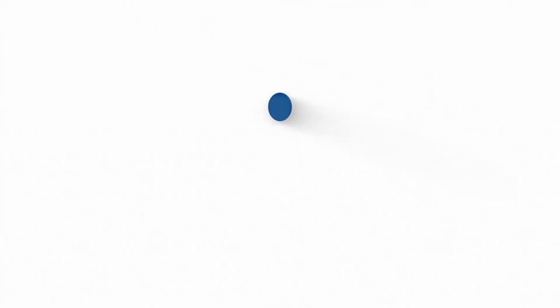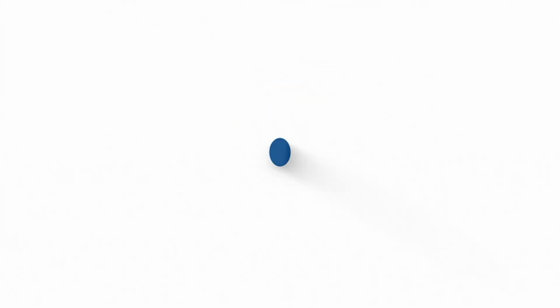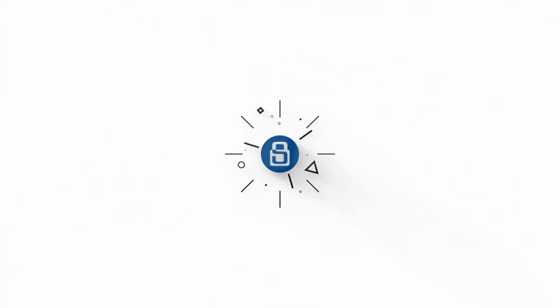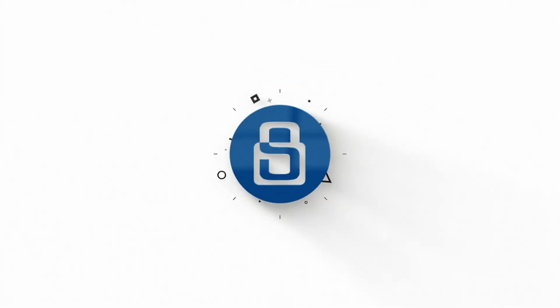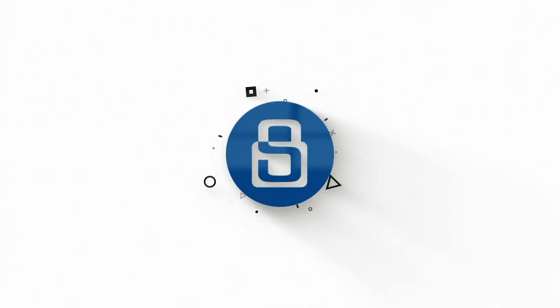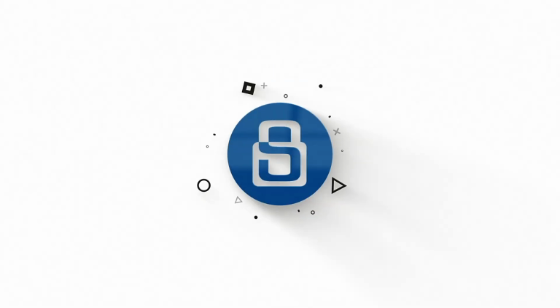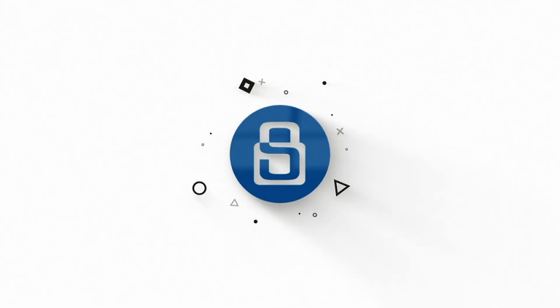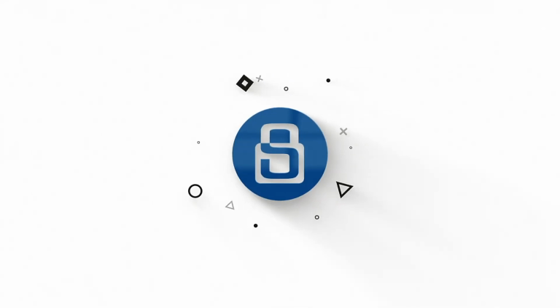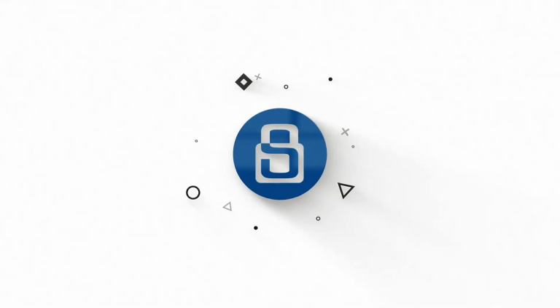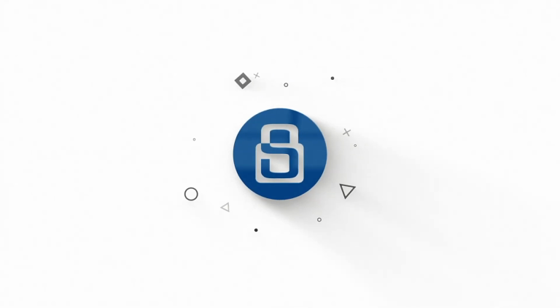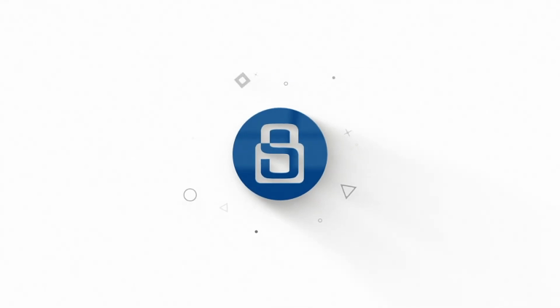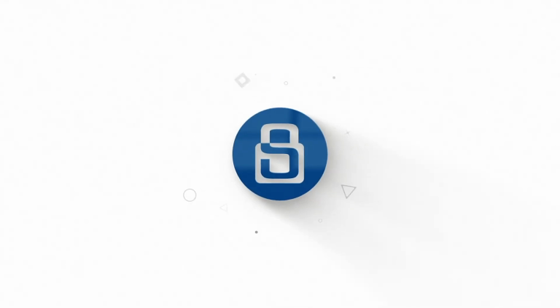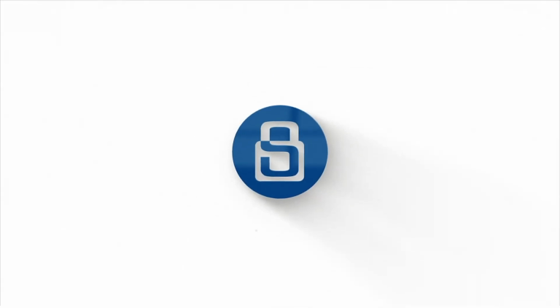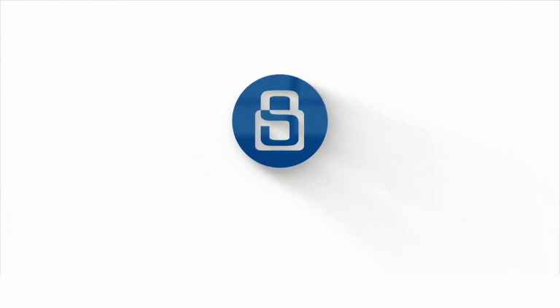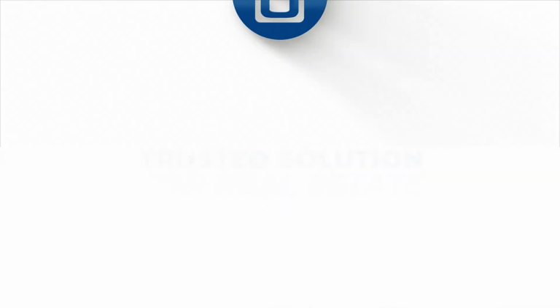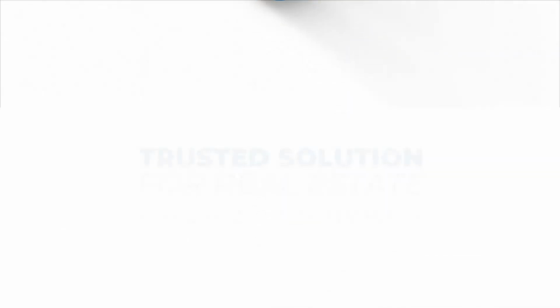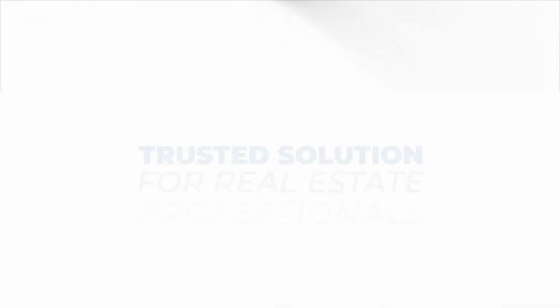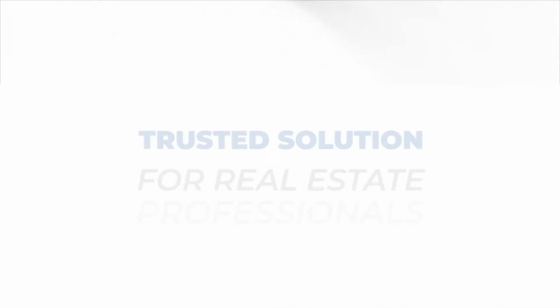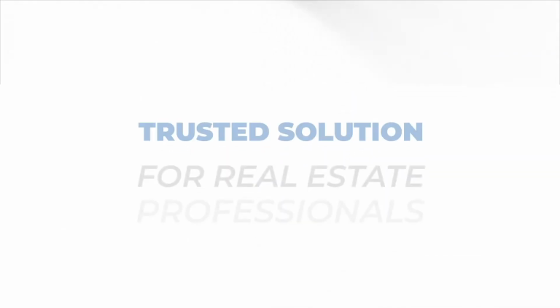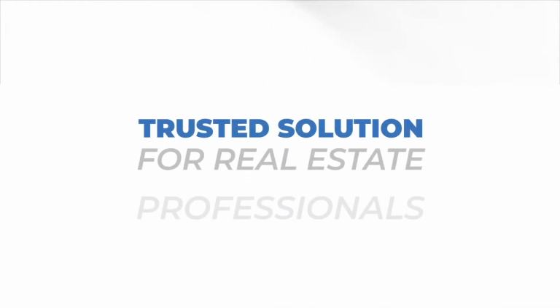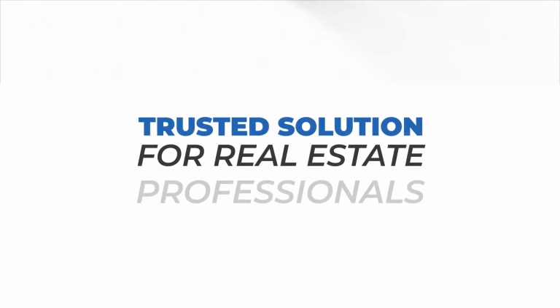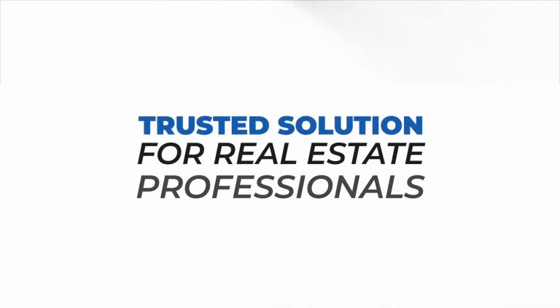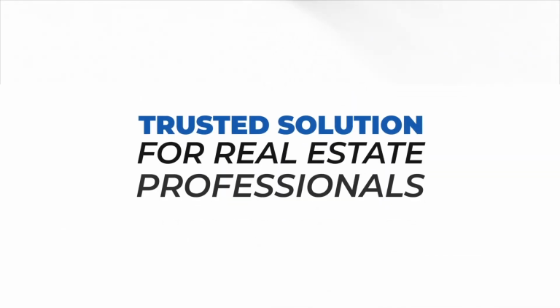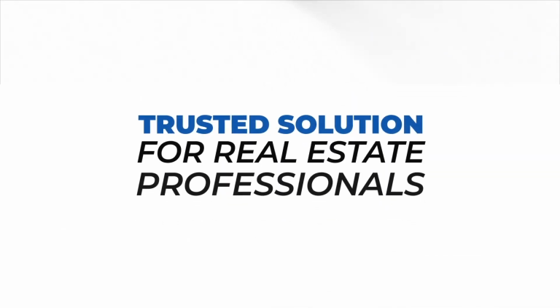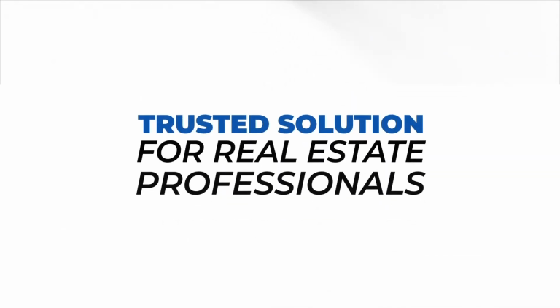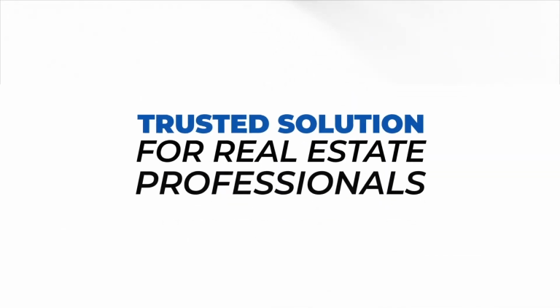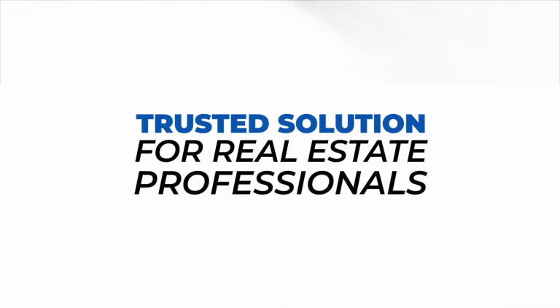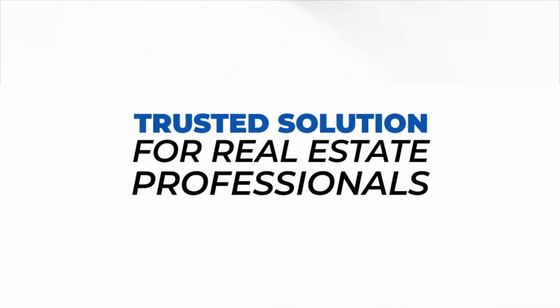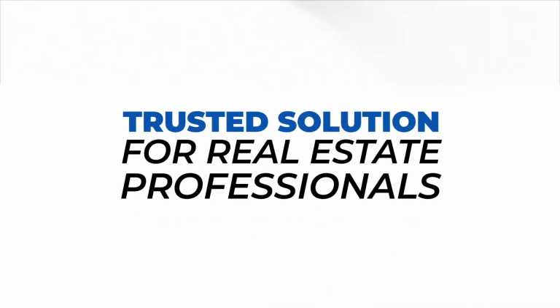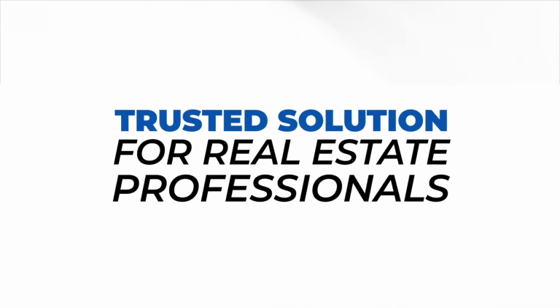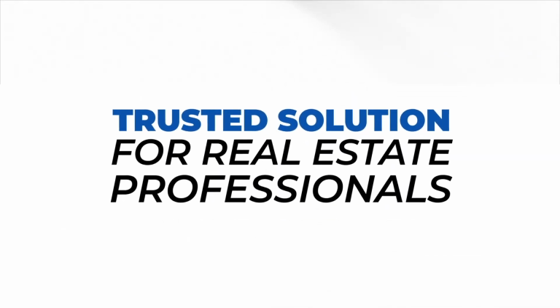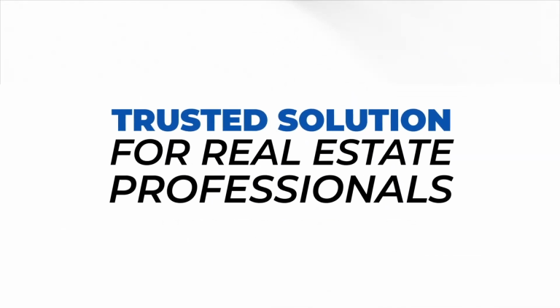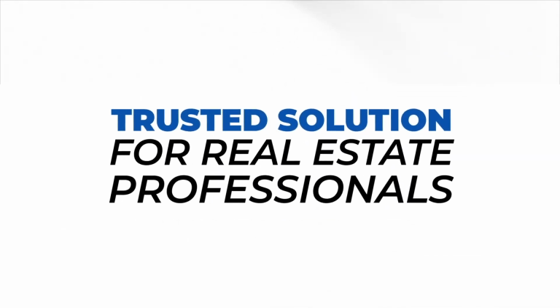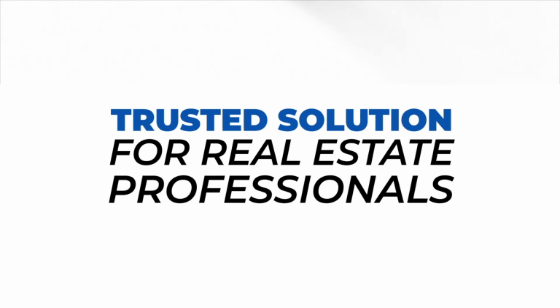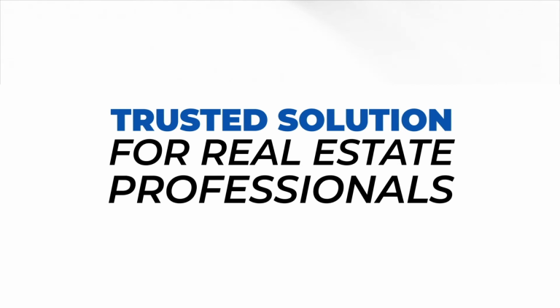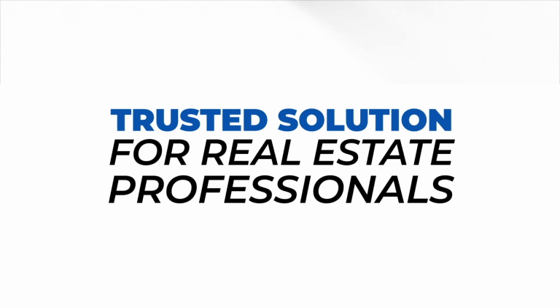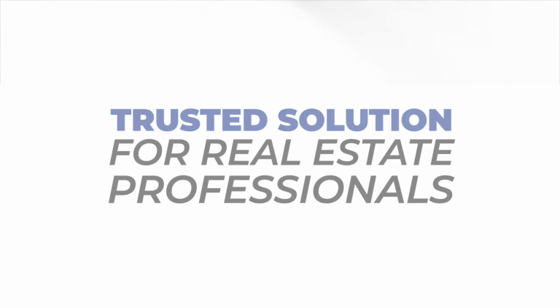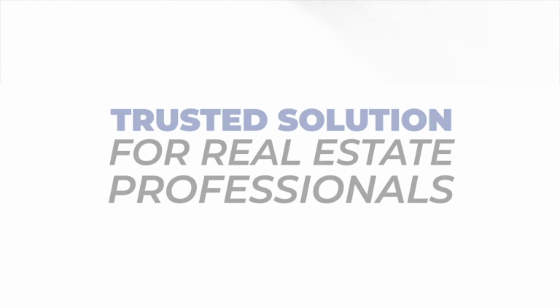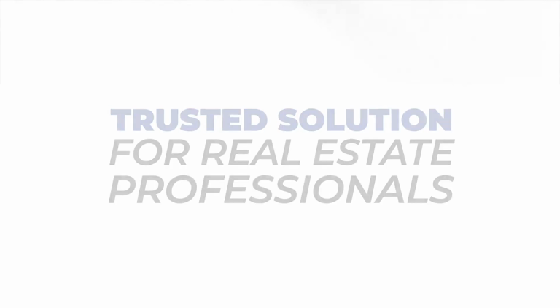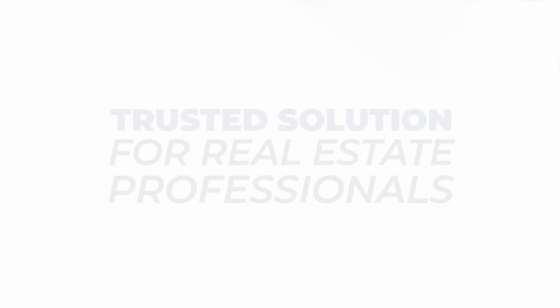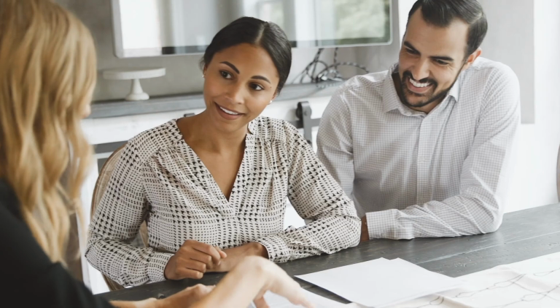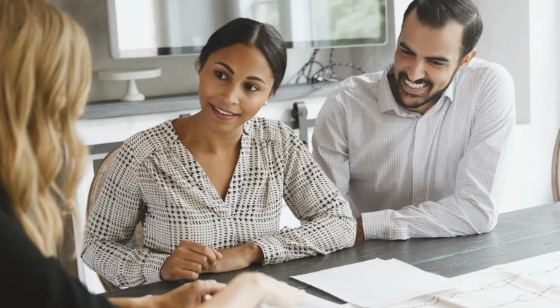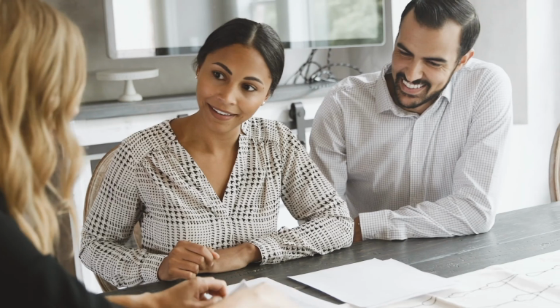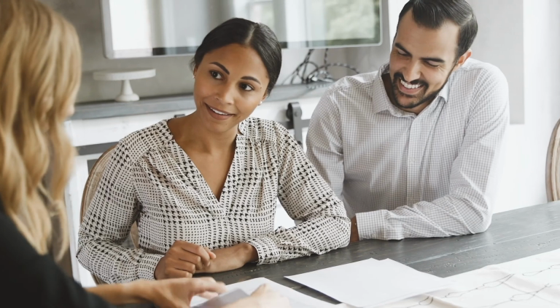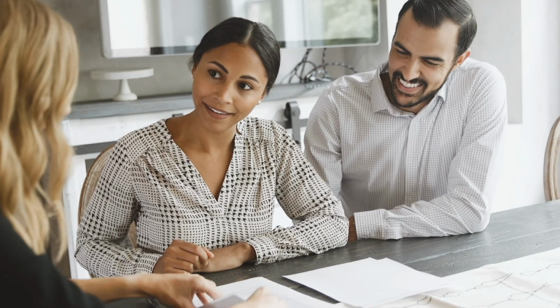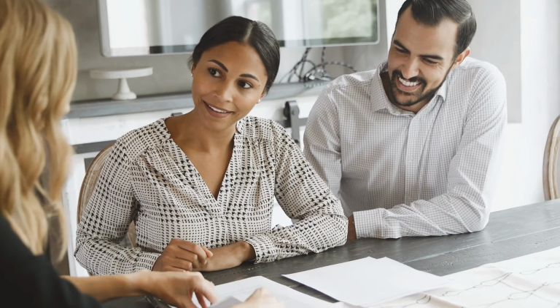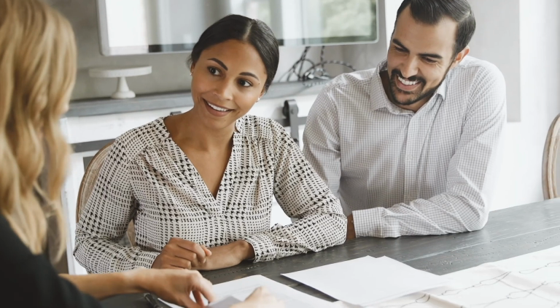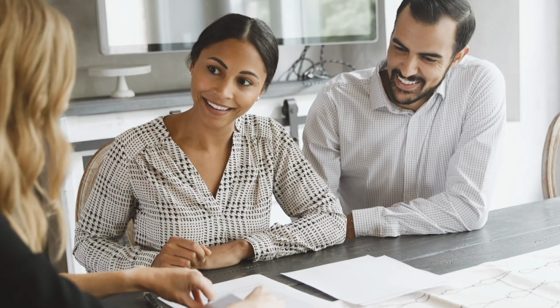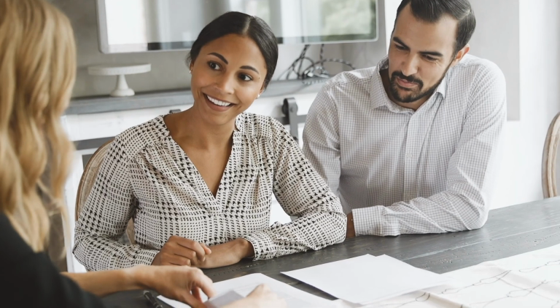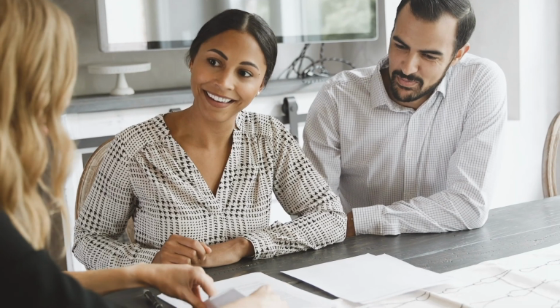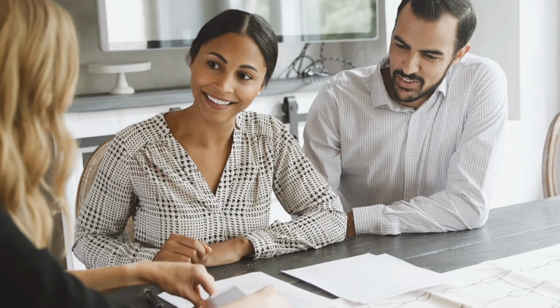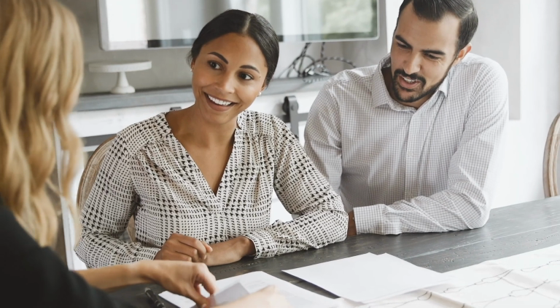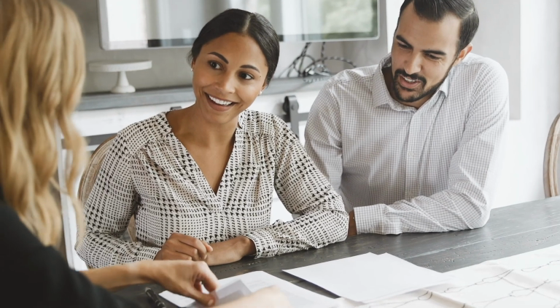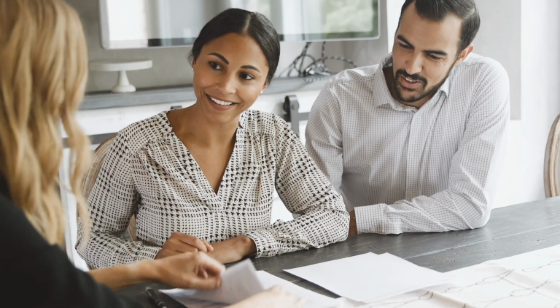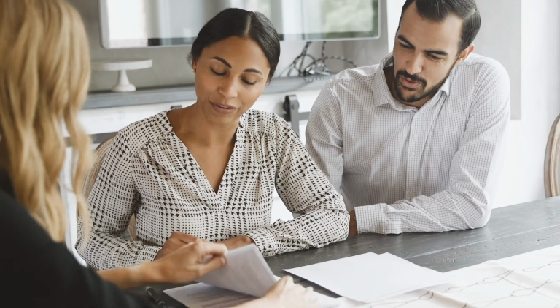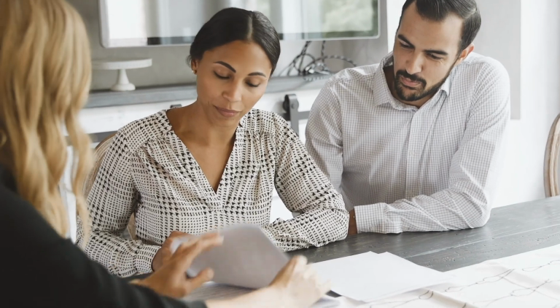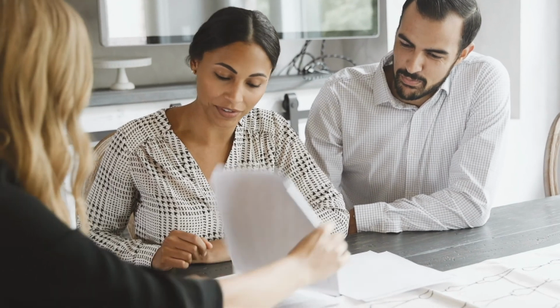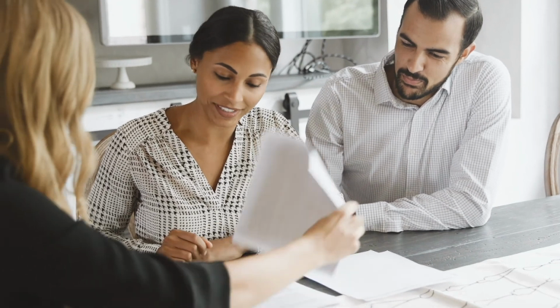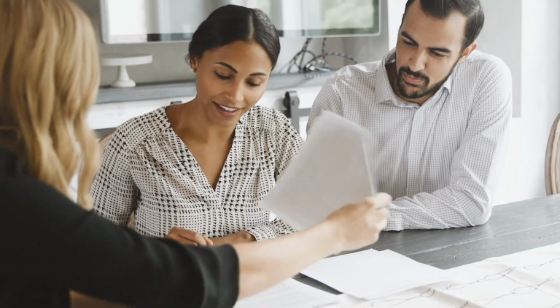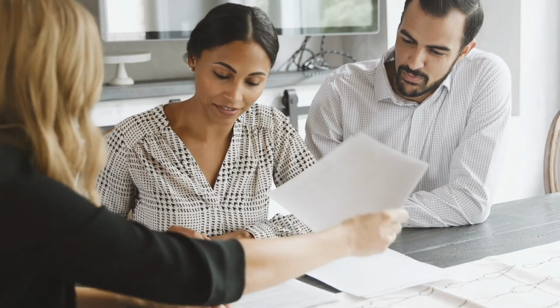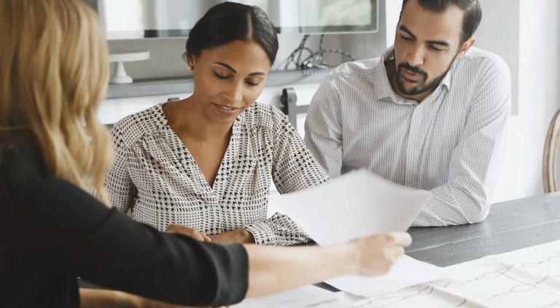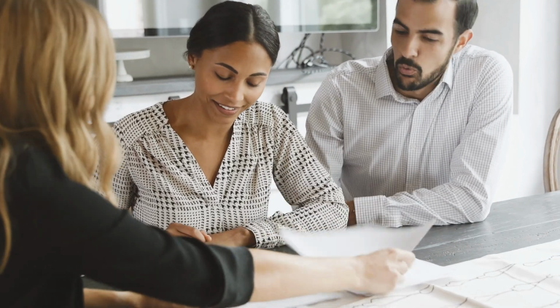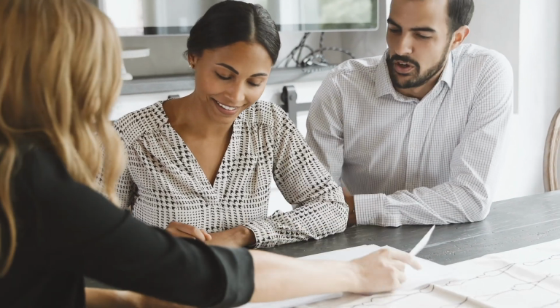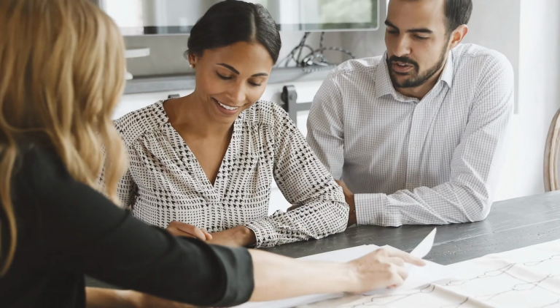Century Locked — the trusted solution for real estate professionals. Spend more time selling and delivering great experiences to buyers and sellers.